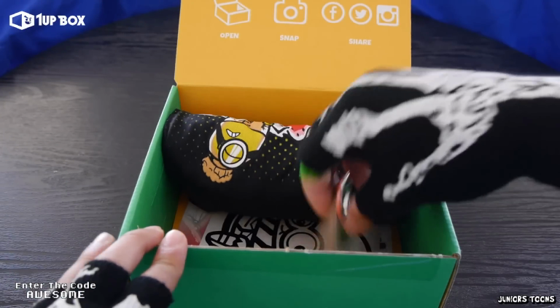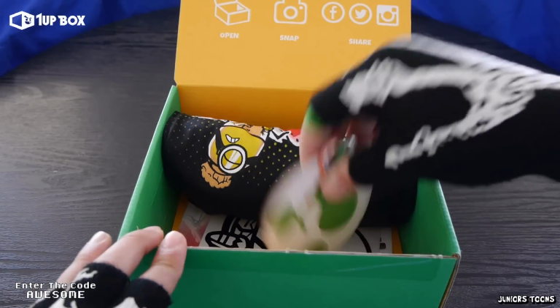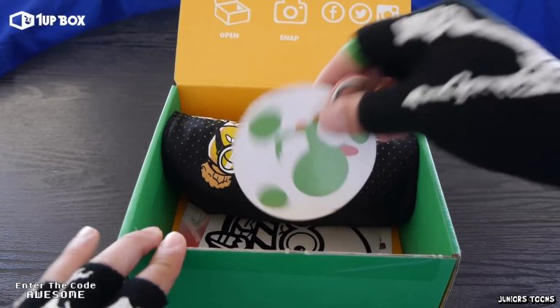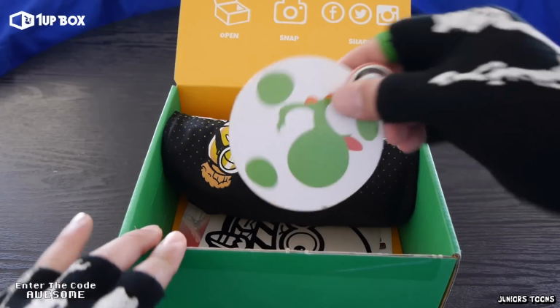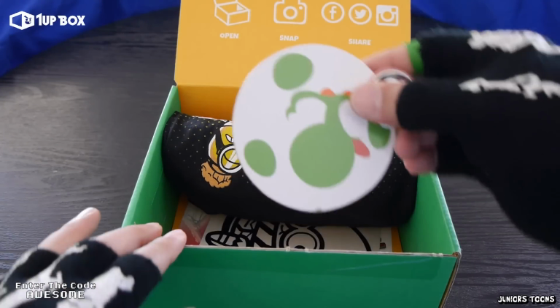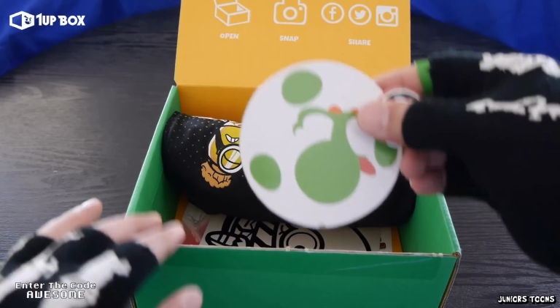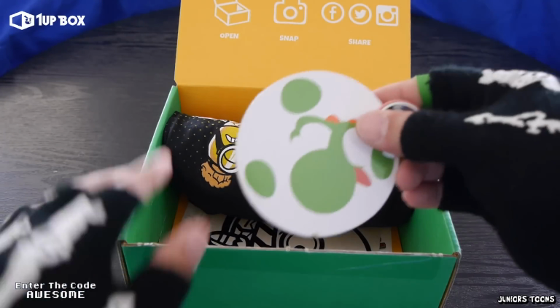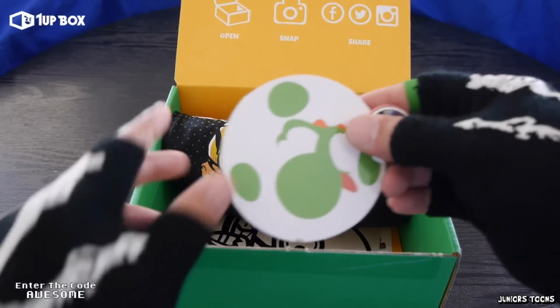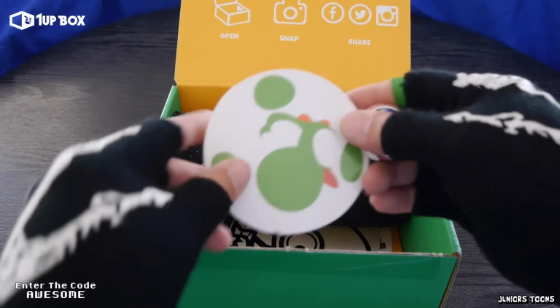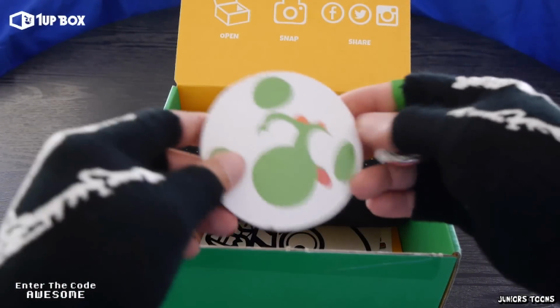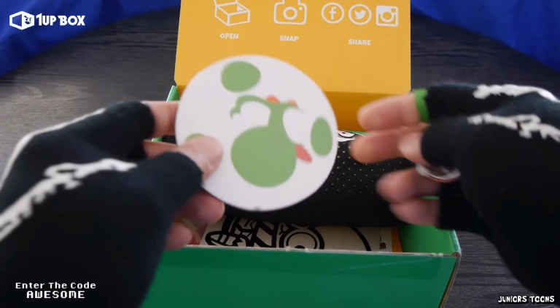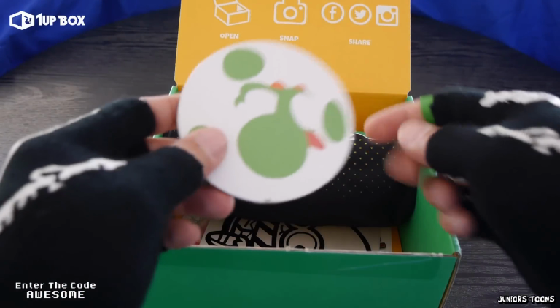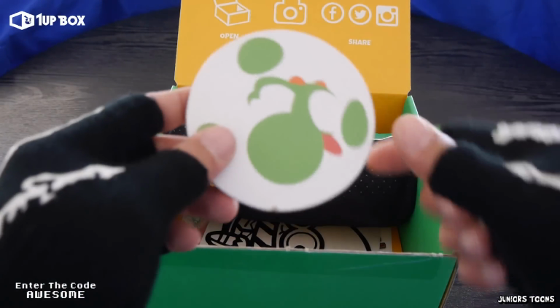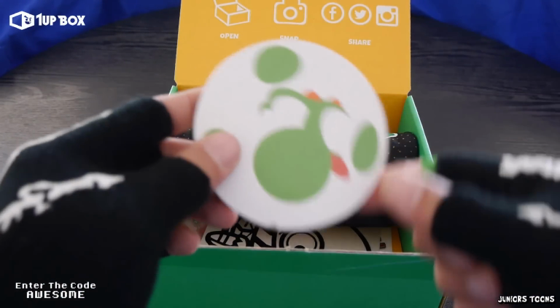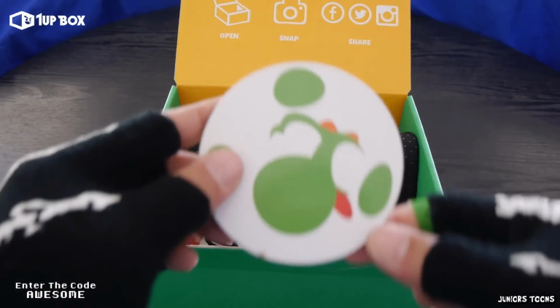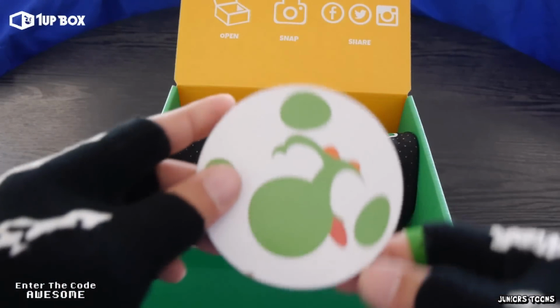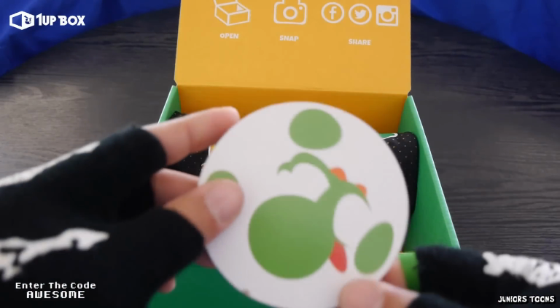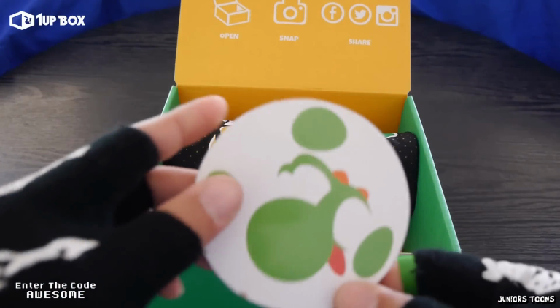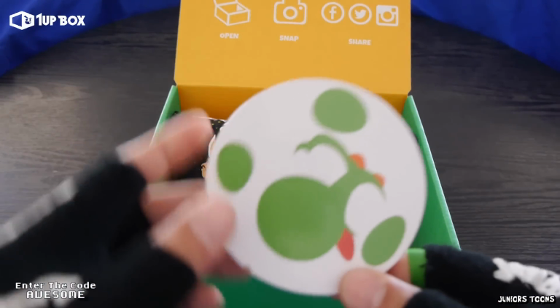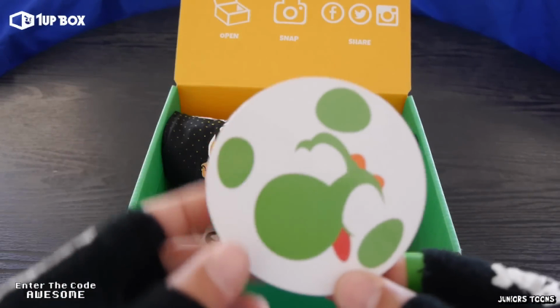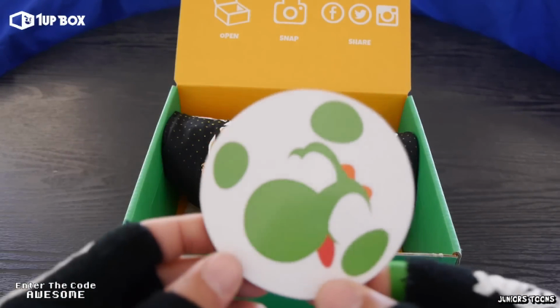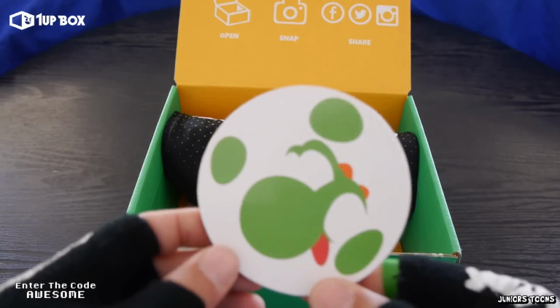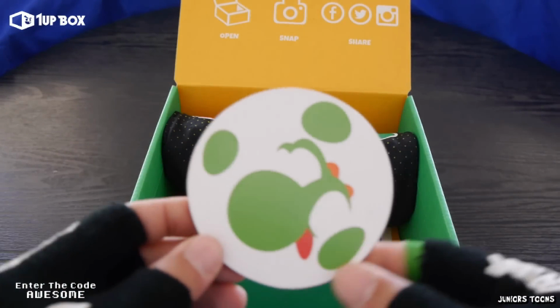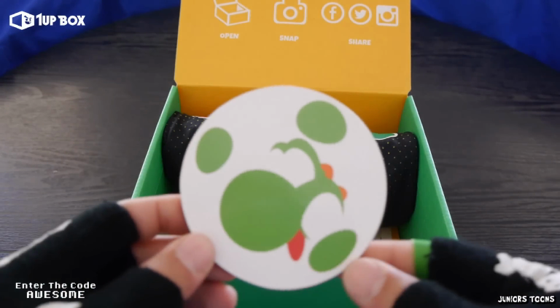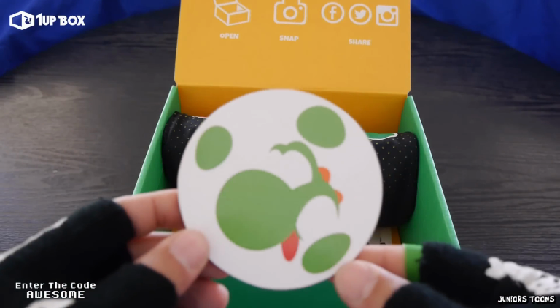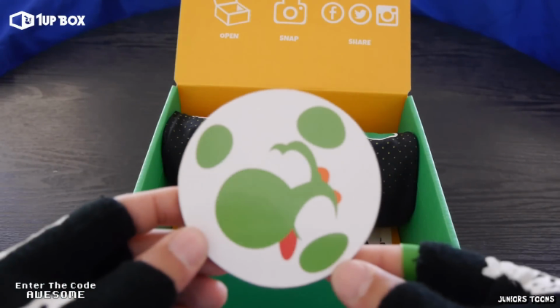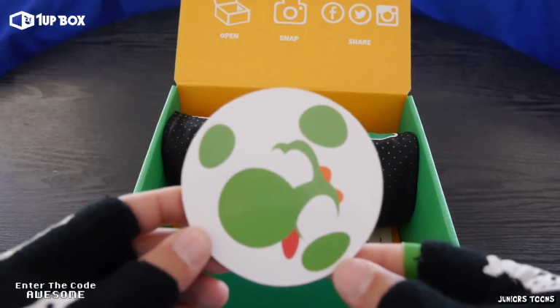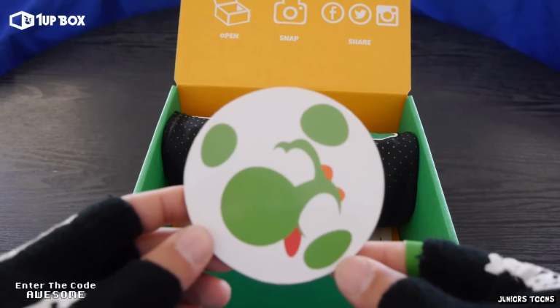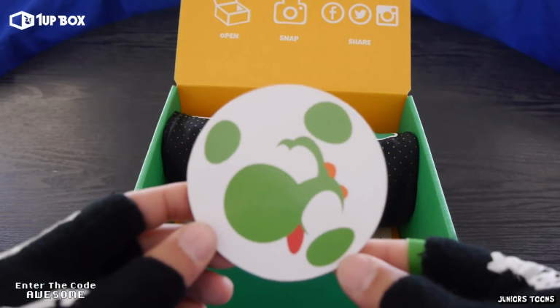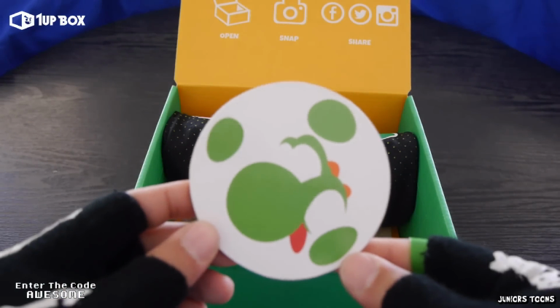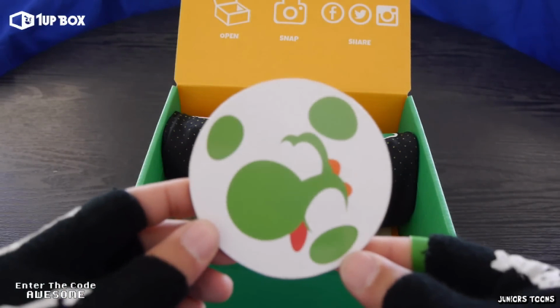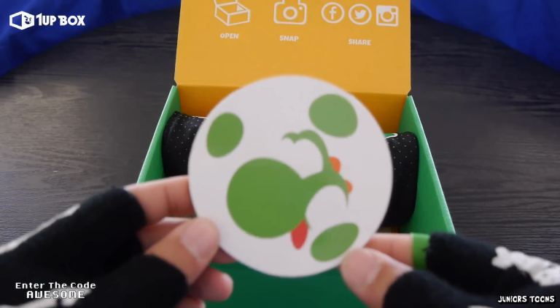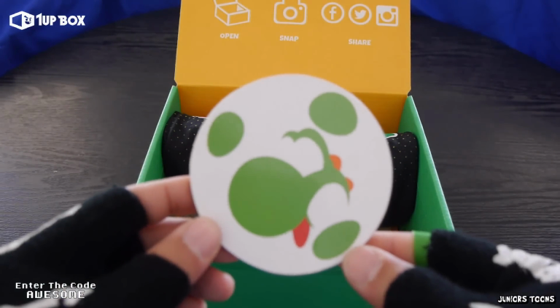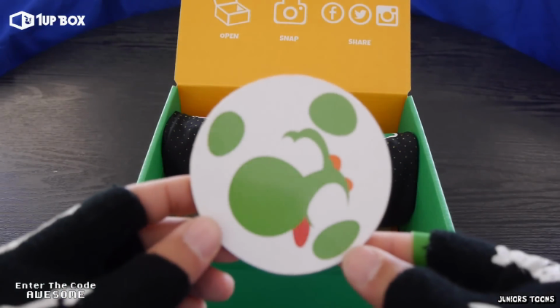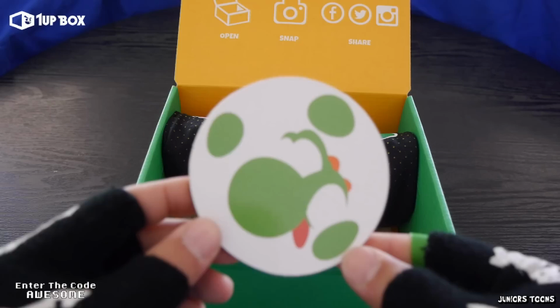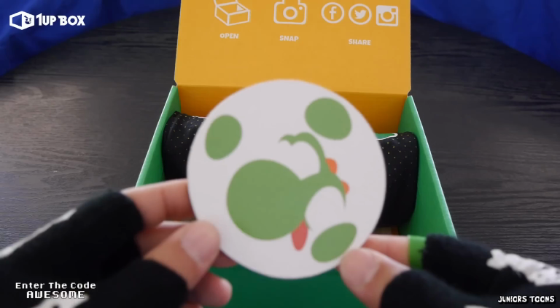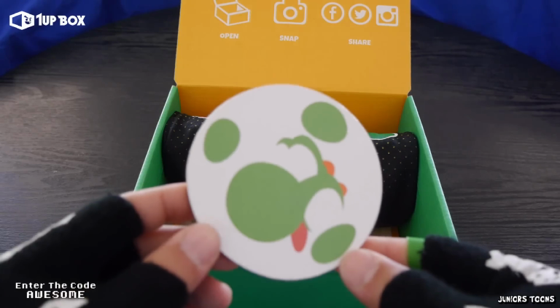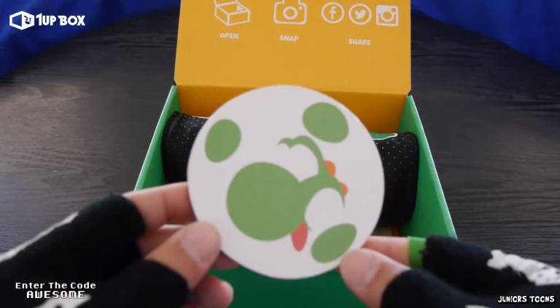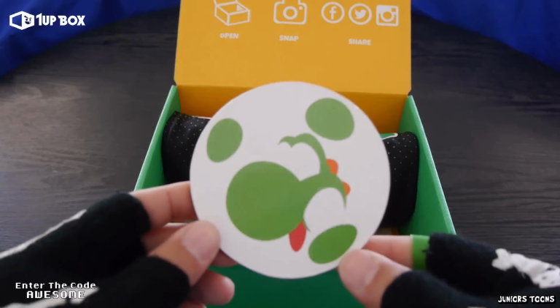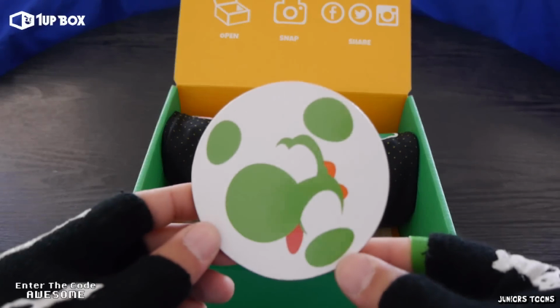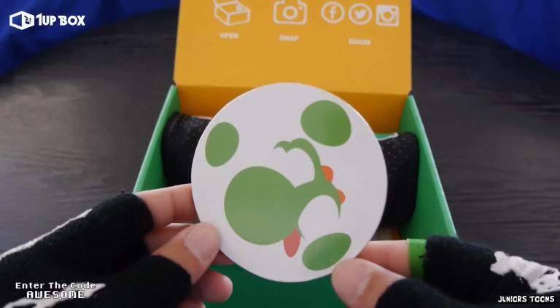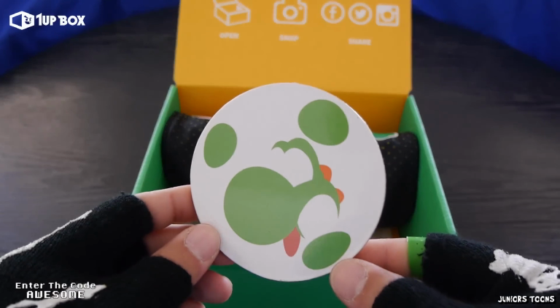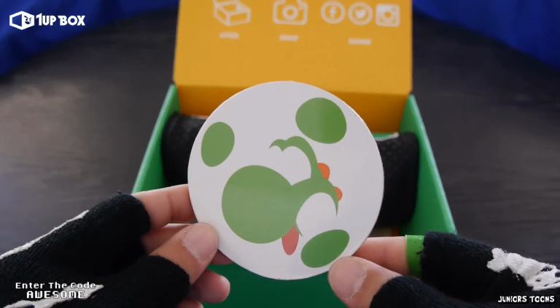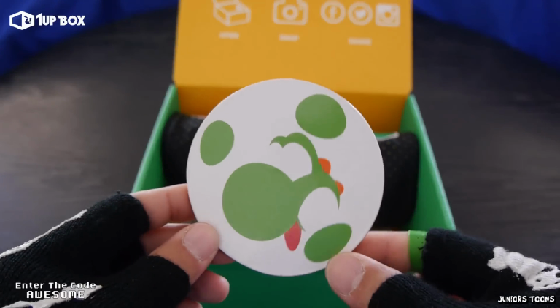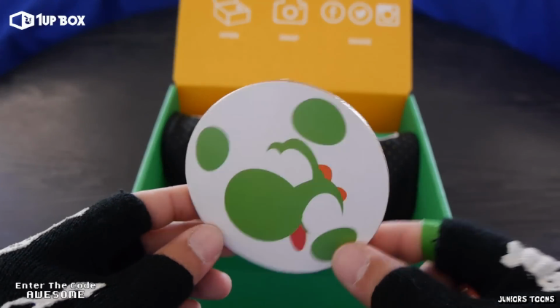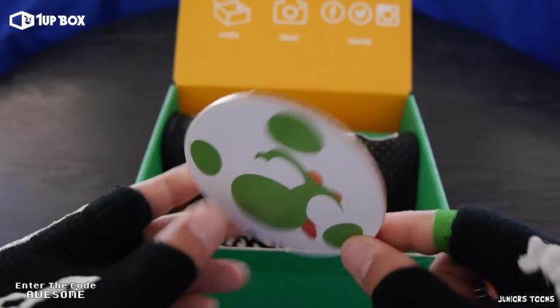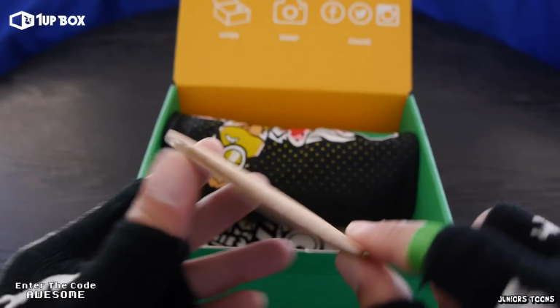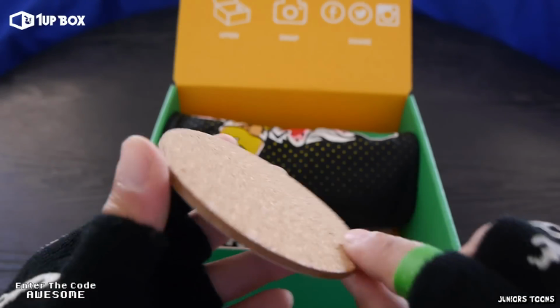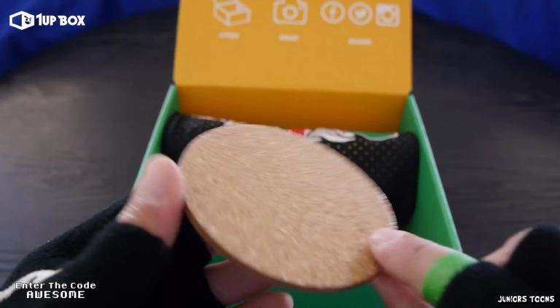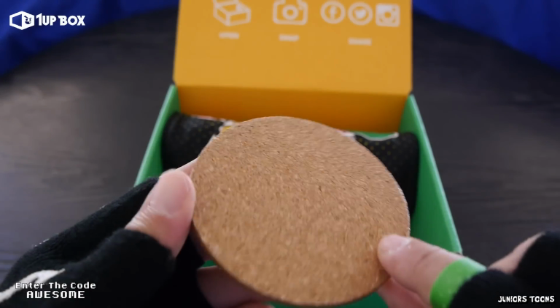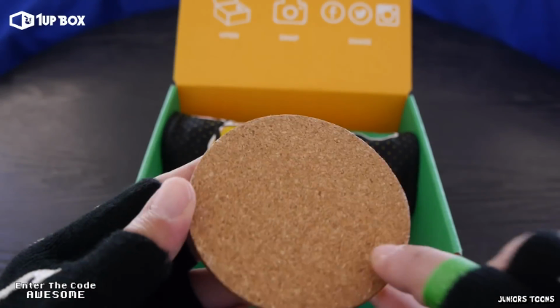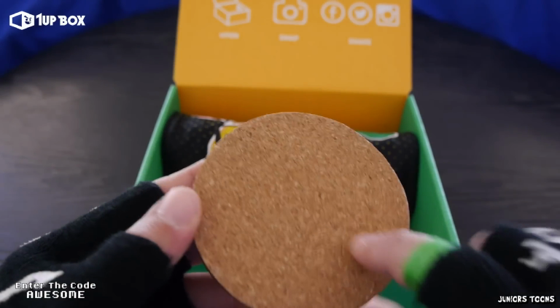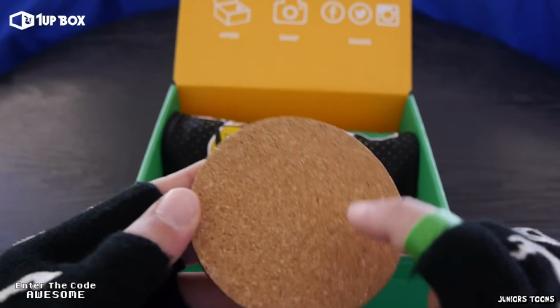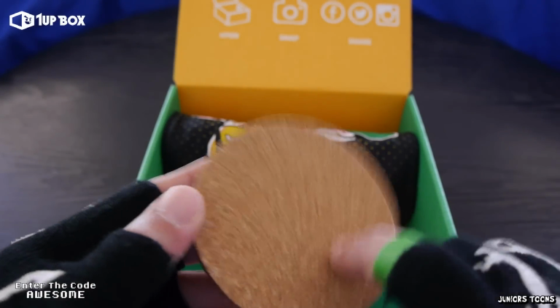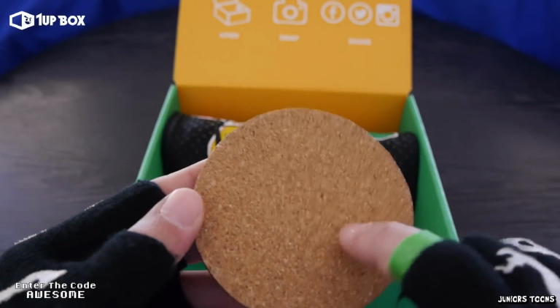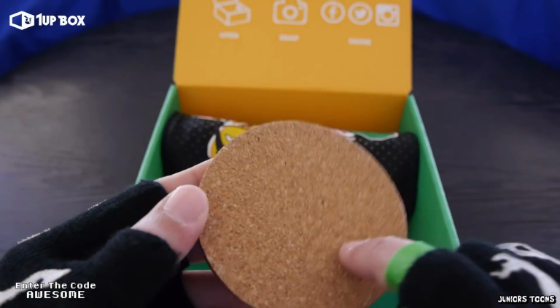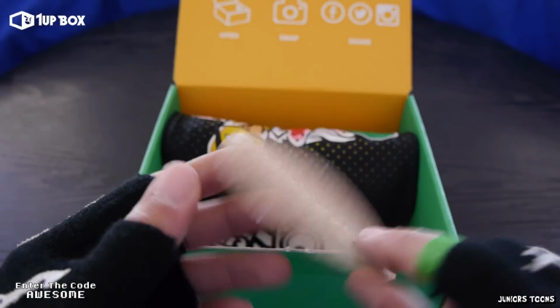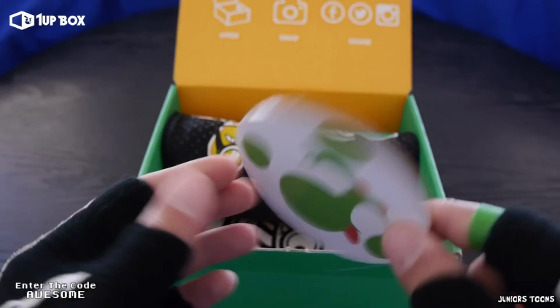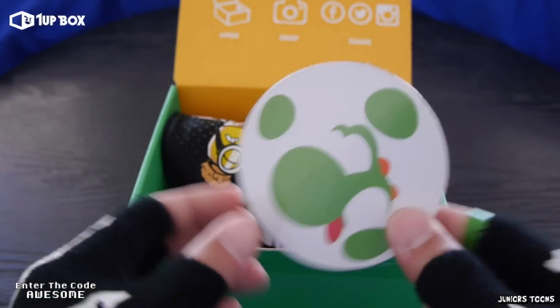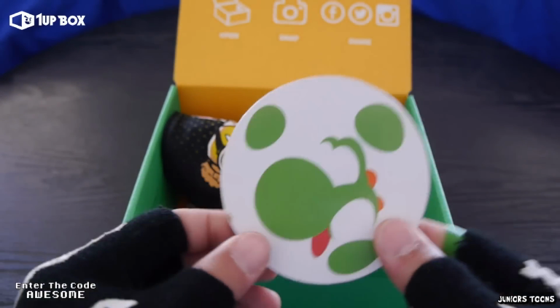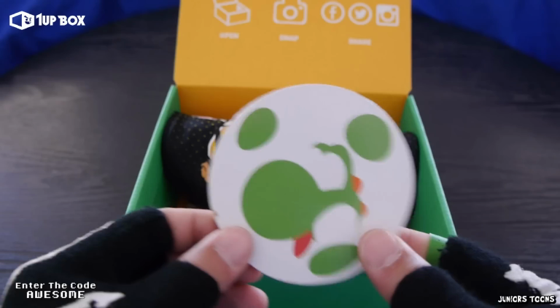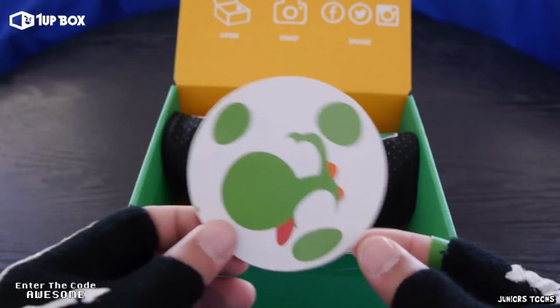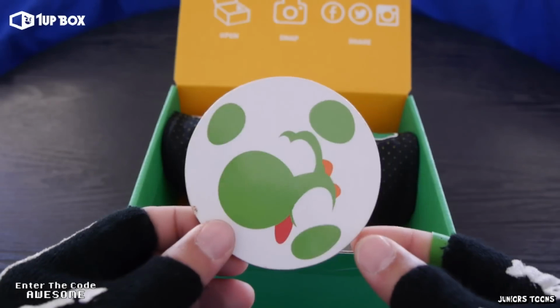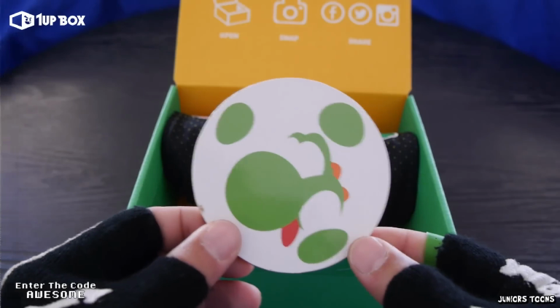4th item out of the box and we got a Yoshi. What is this? A disc? This is a cup coaster. Pretty cool.